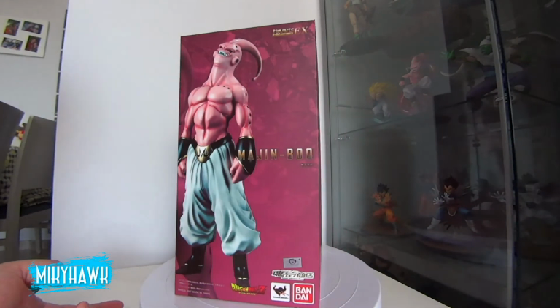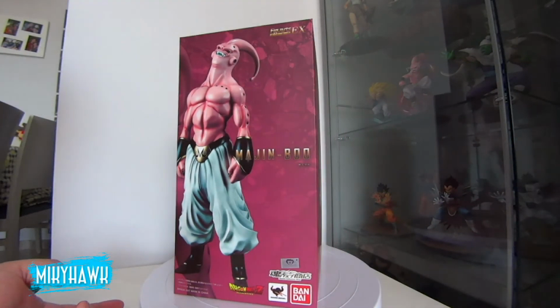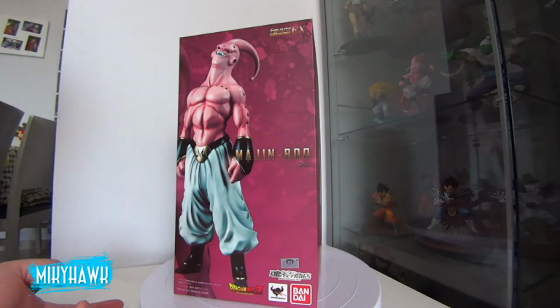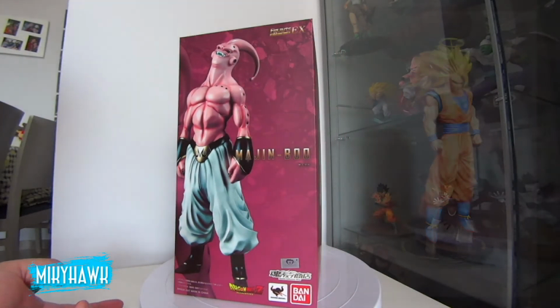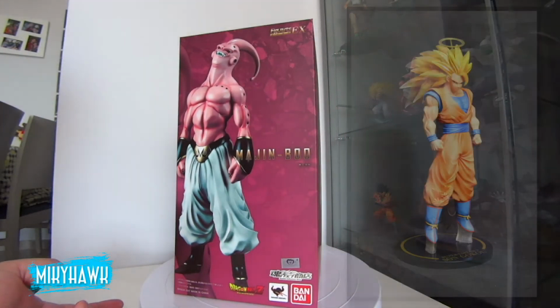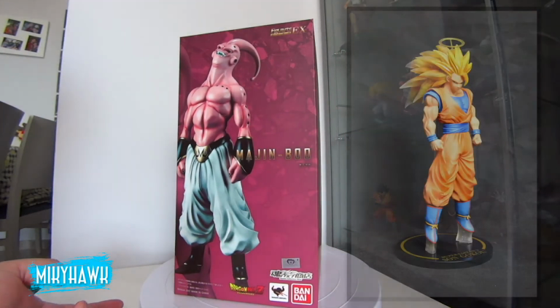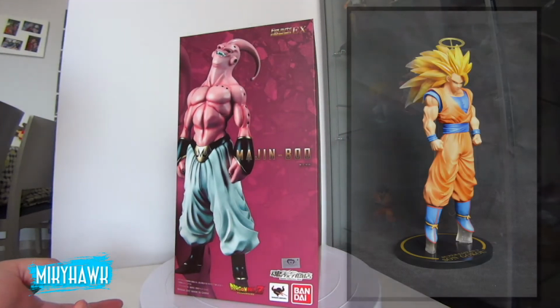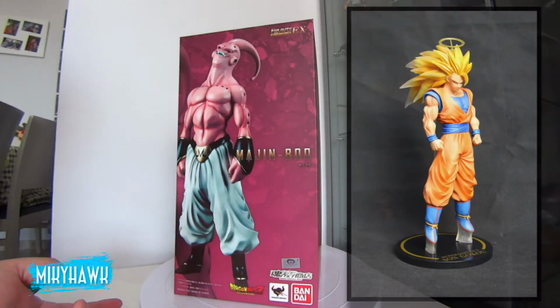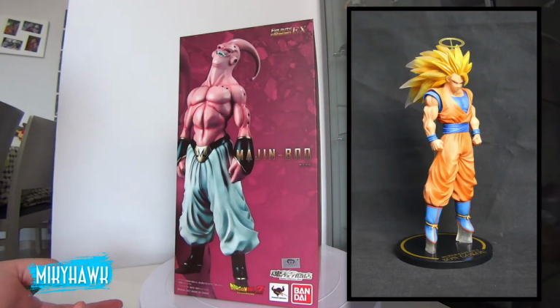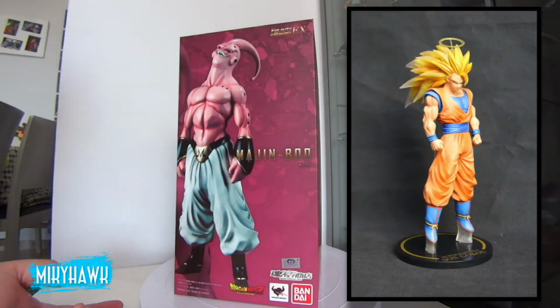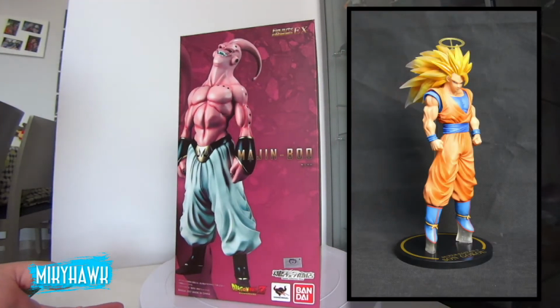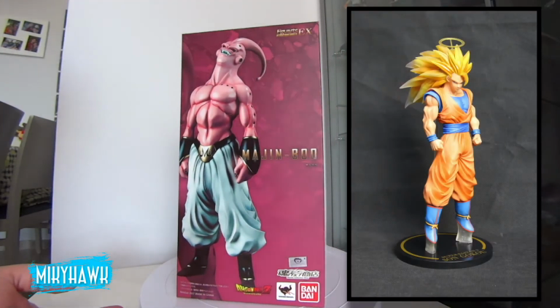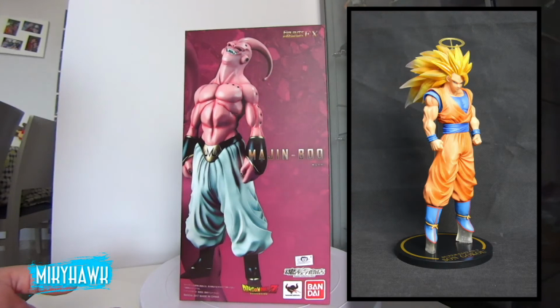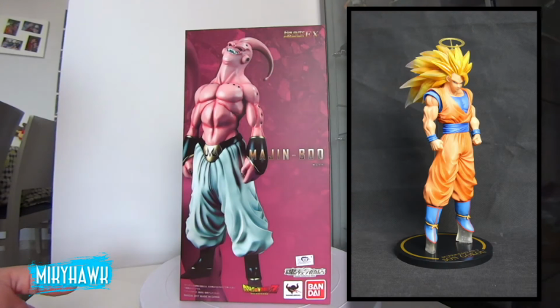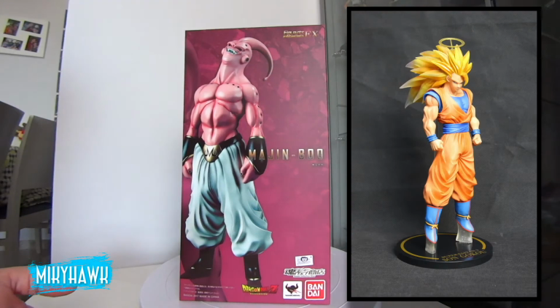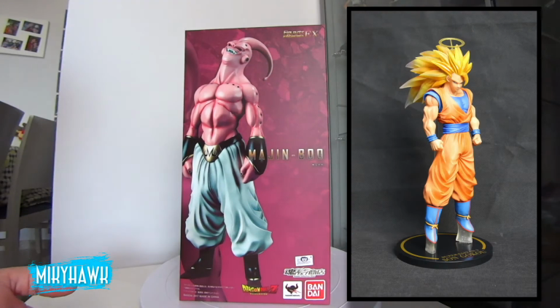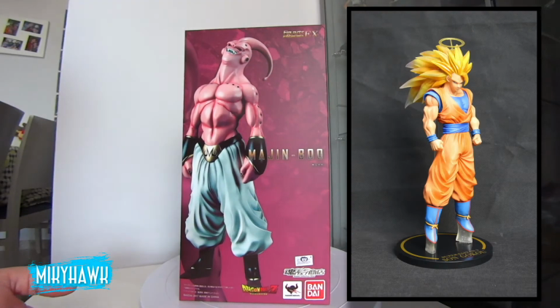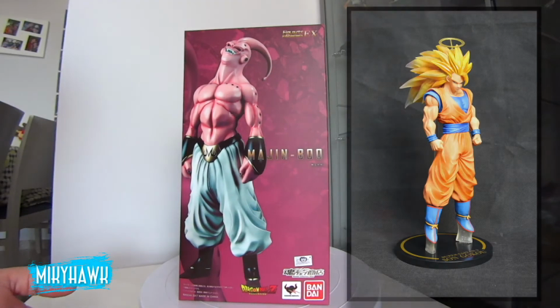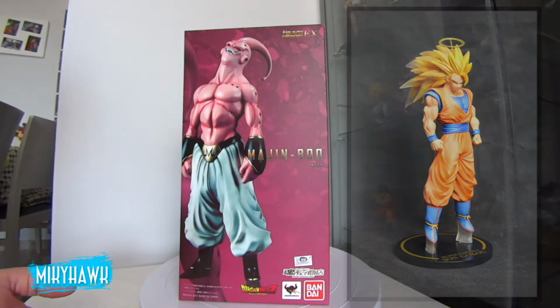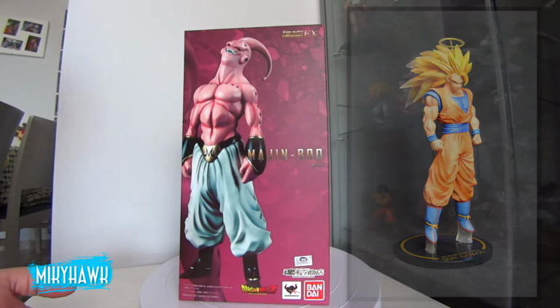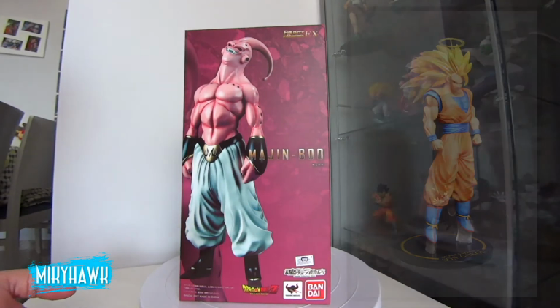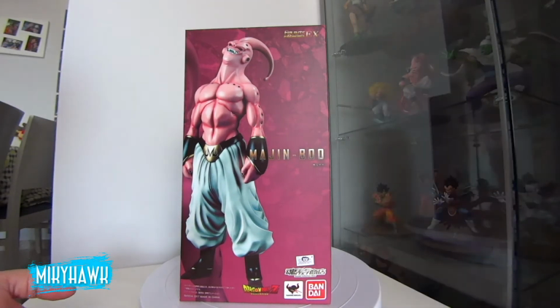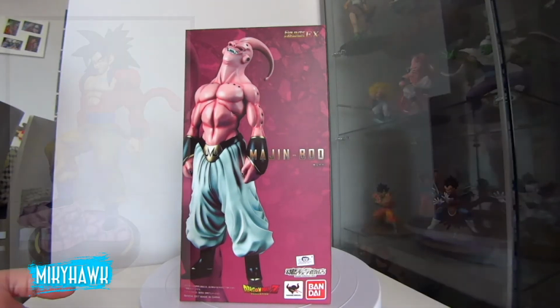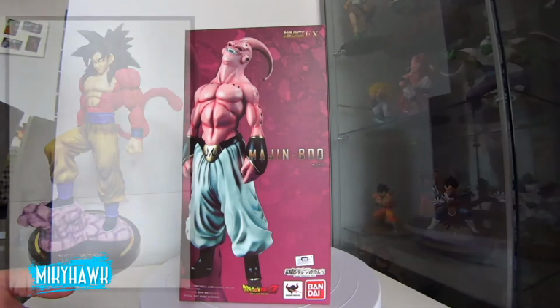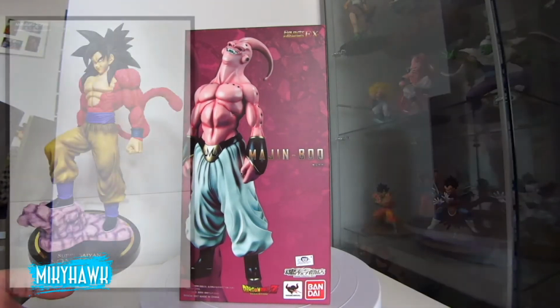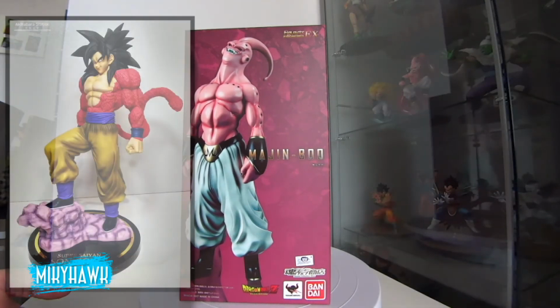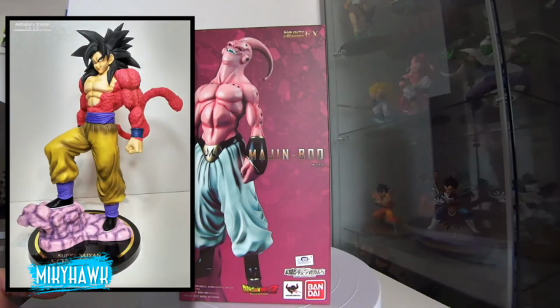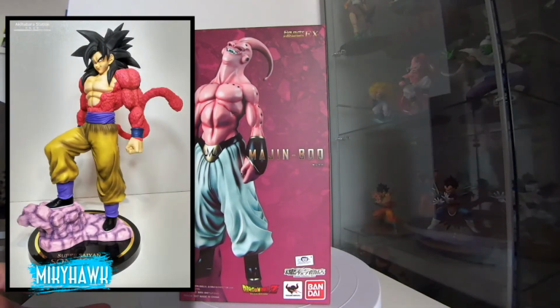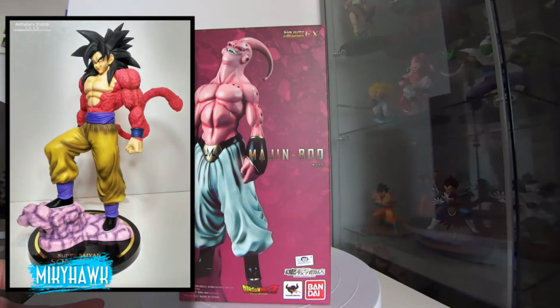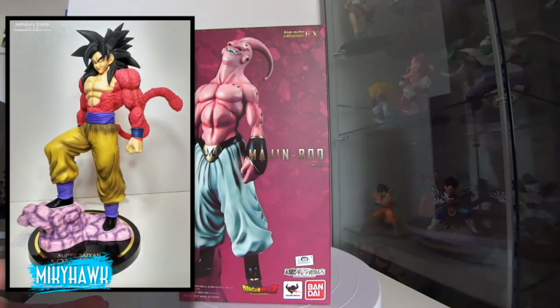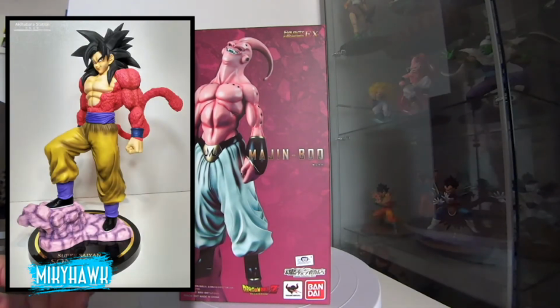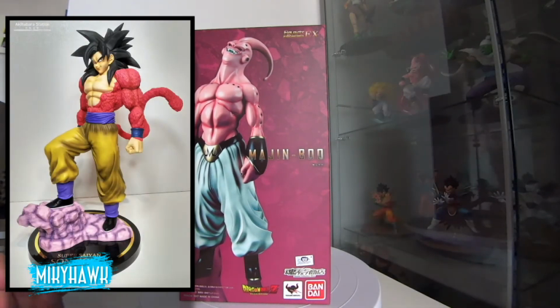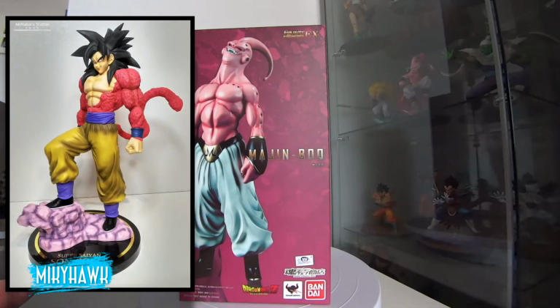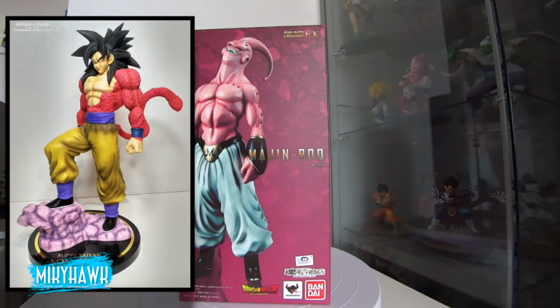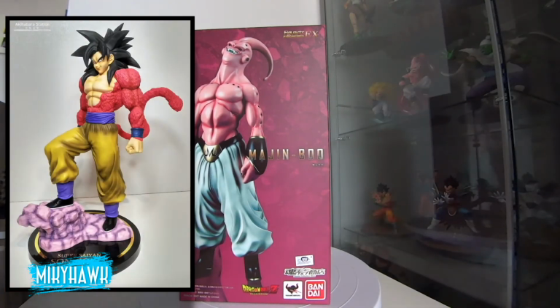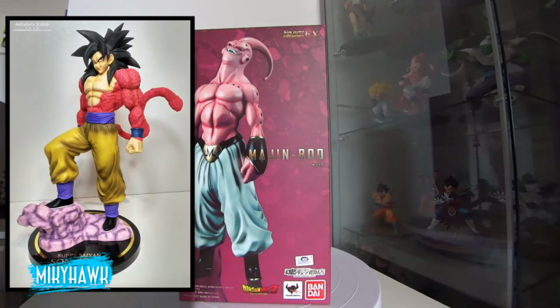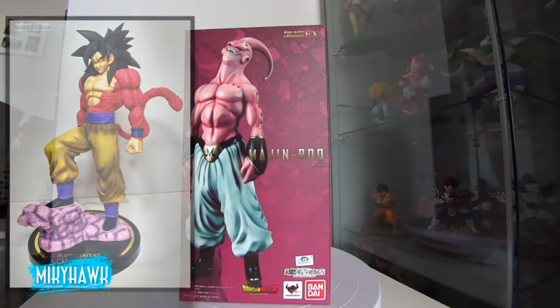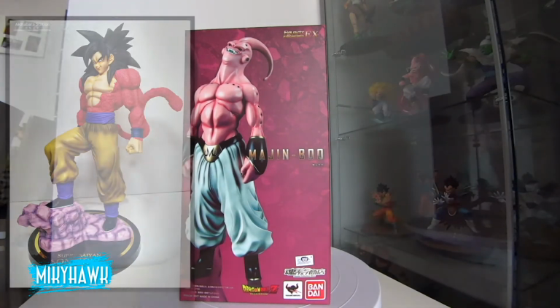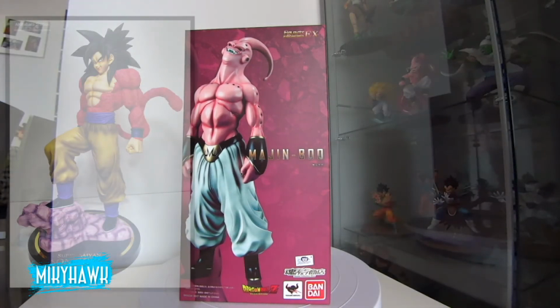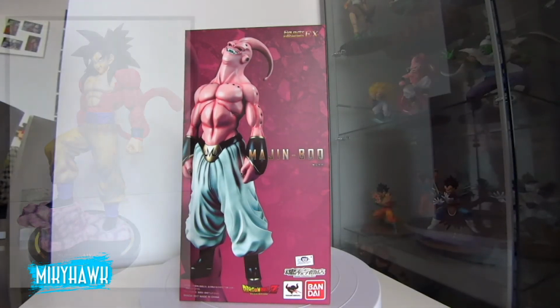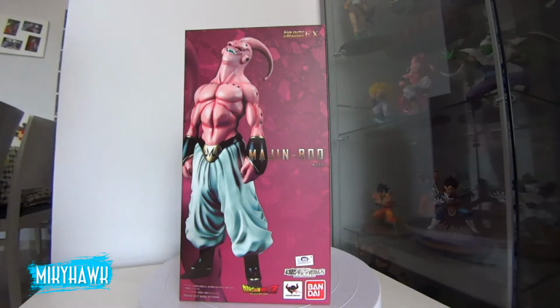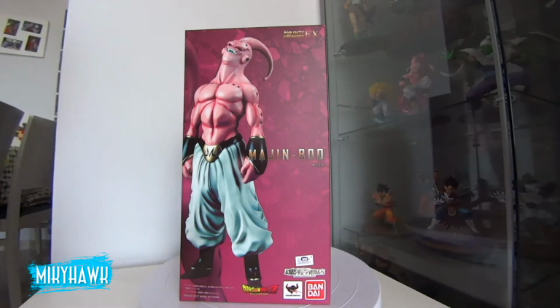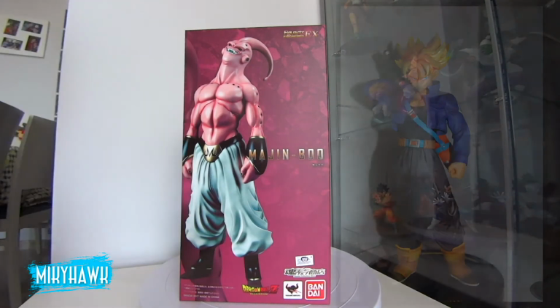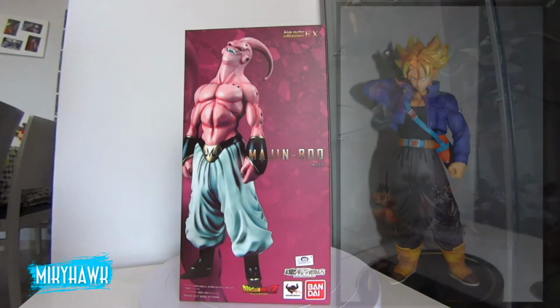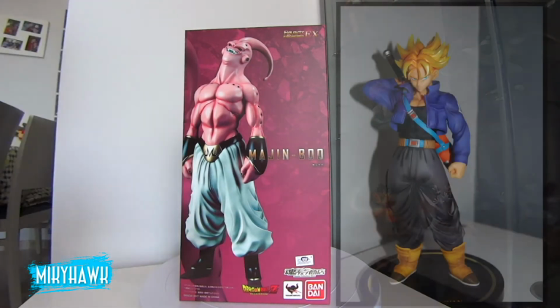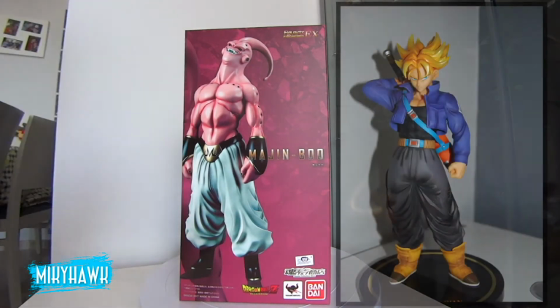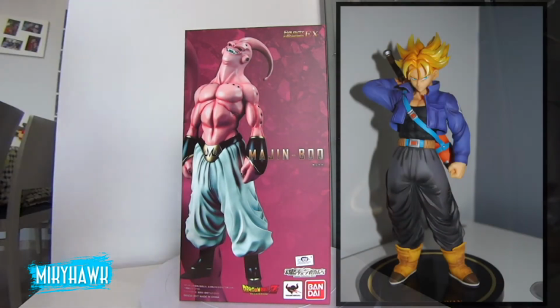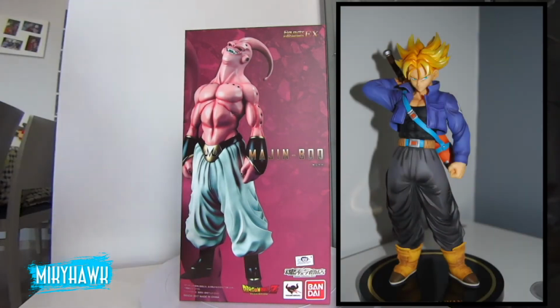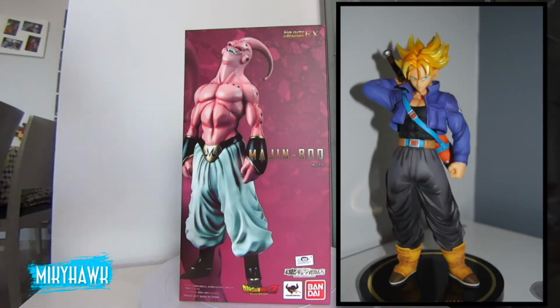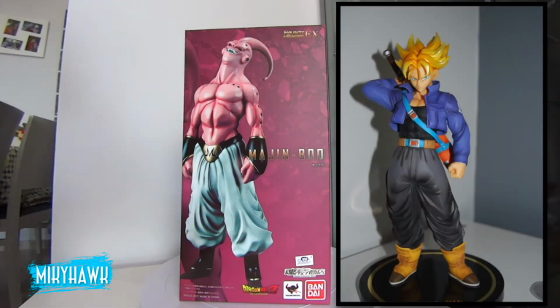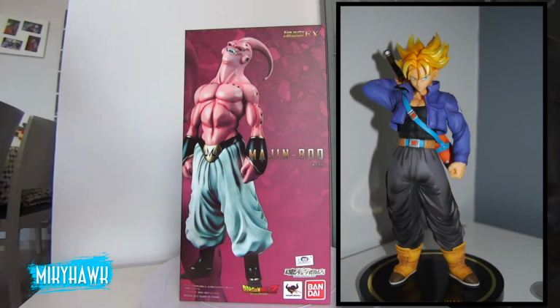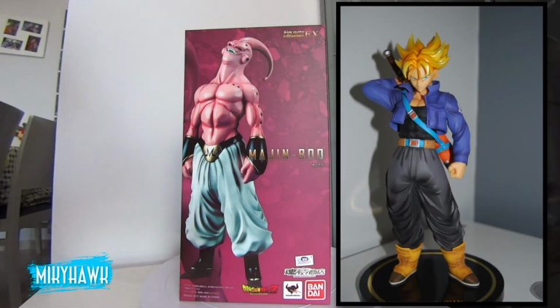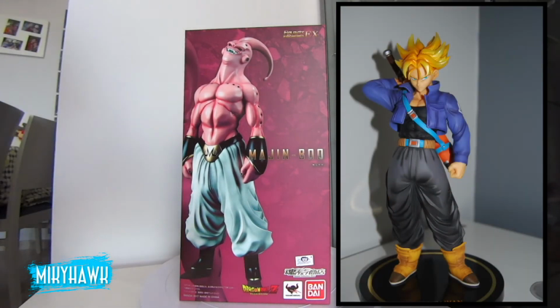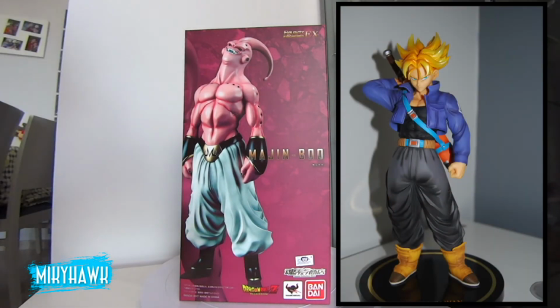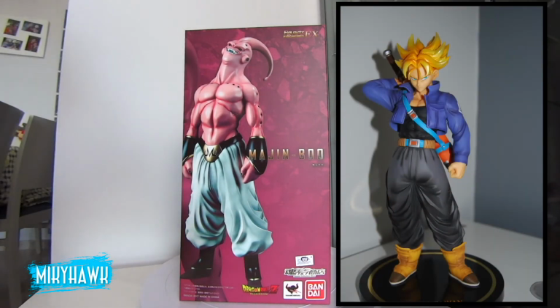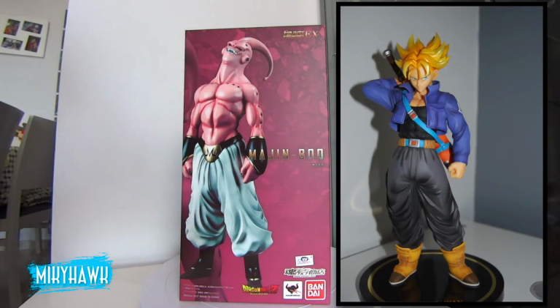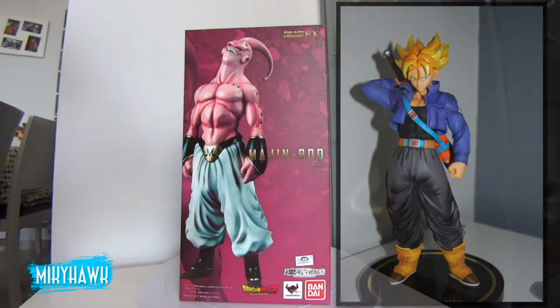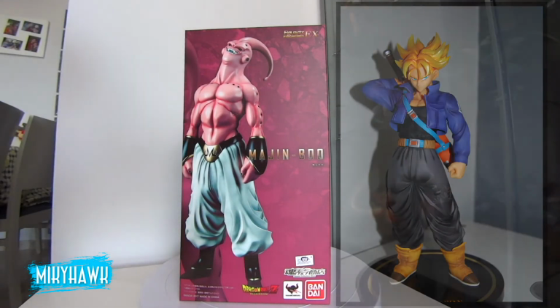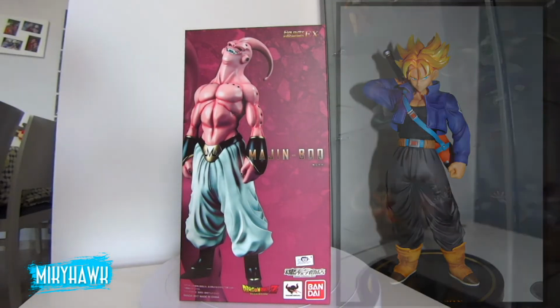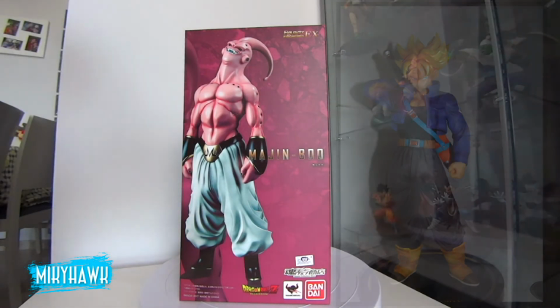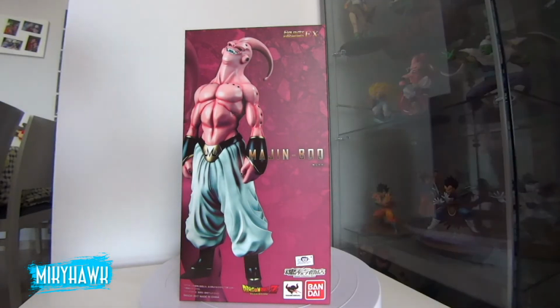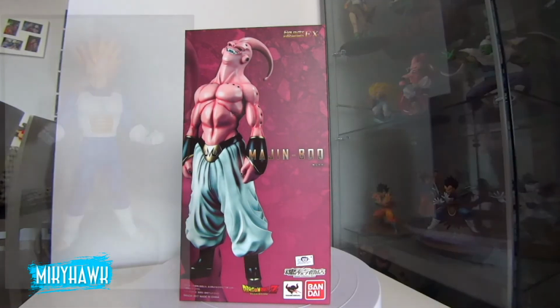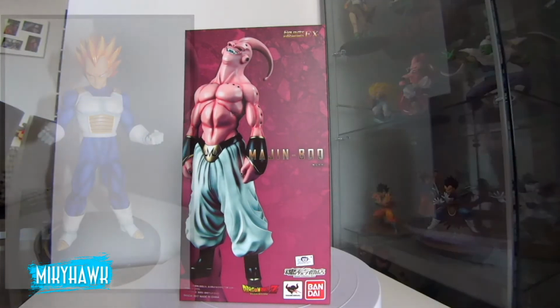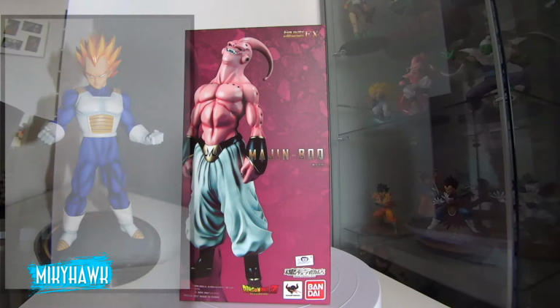Goku in Super Saiyan 3, Trunks, Vegeta, Goku in Super Saiyan 4, and Majin Buu. I only picked Trunks, Vegeta and Buu, which I loved. Me encantaron.